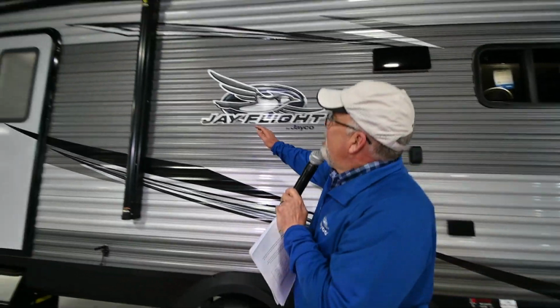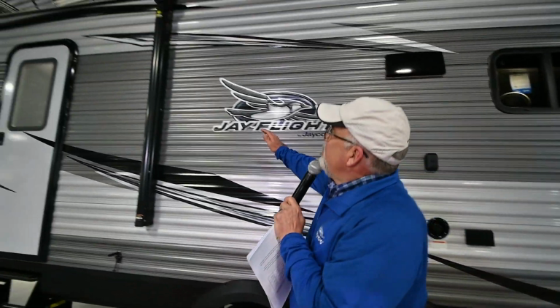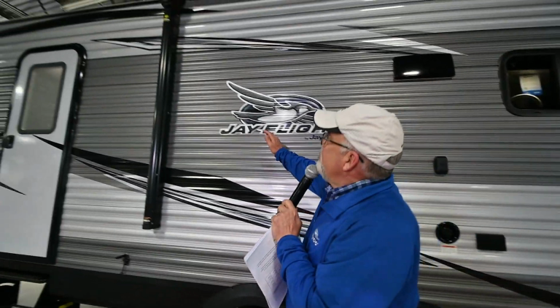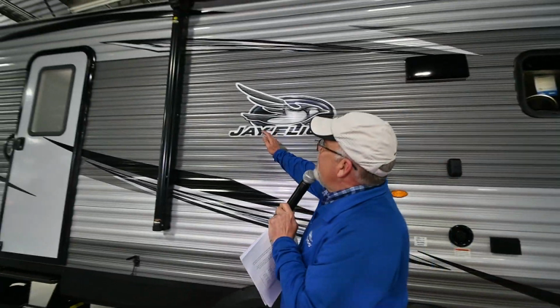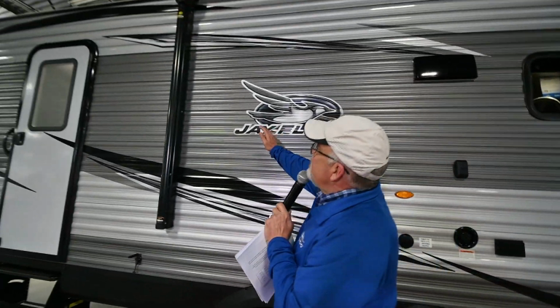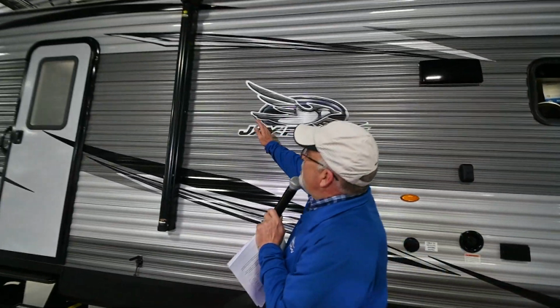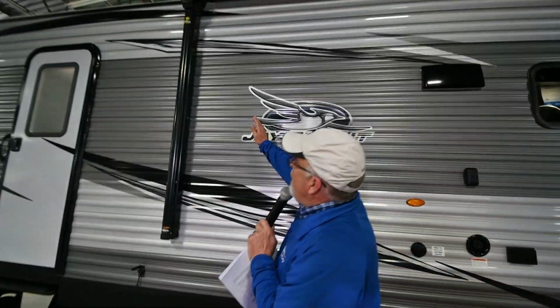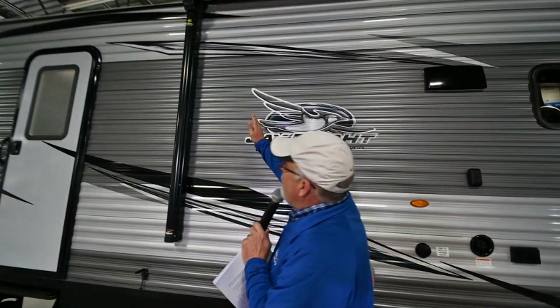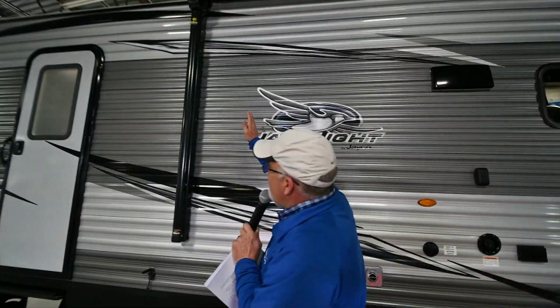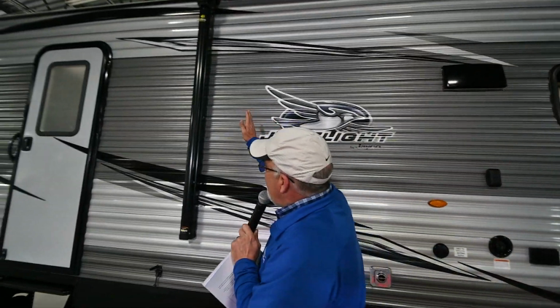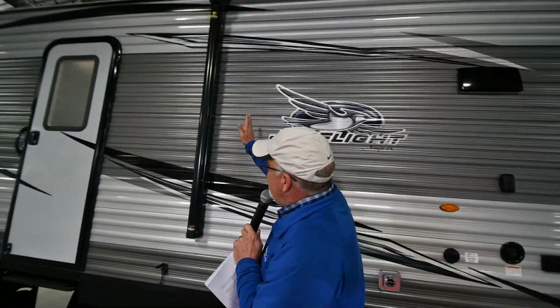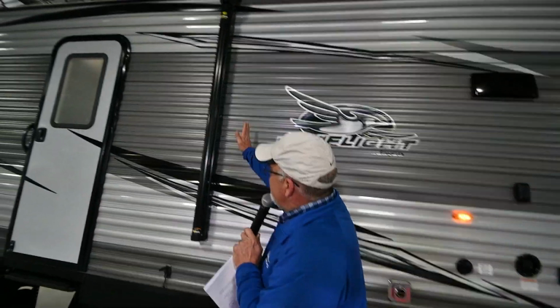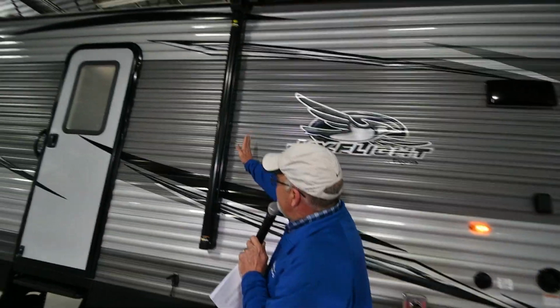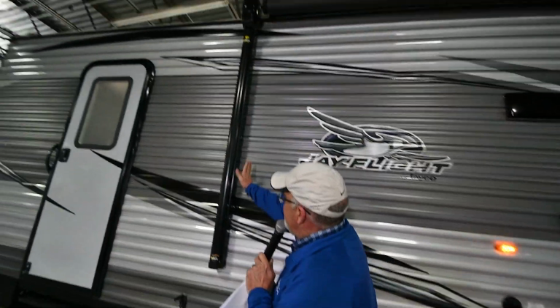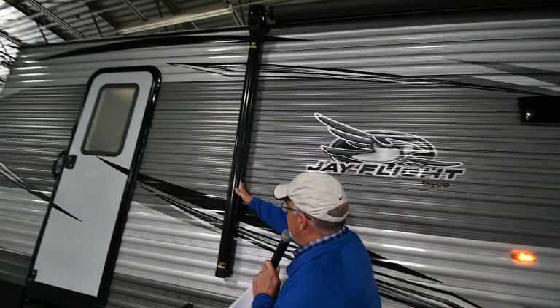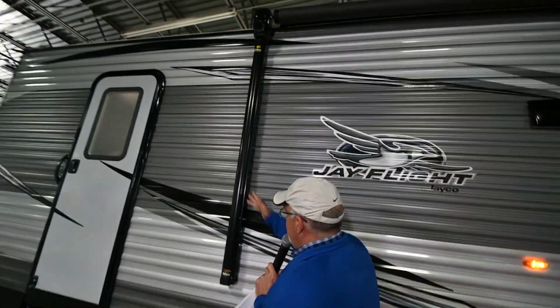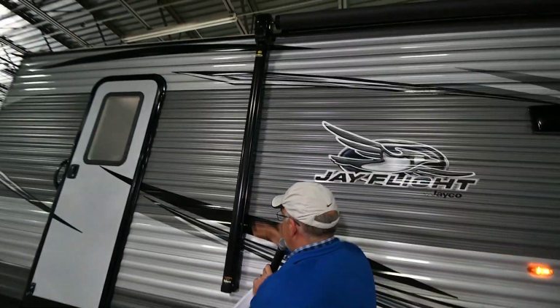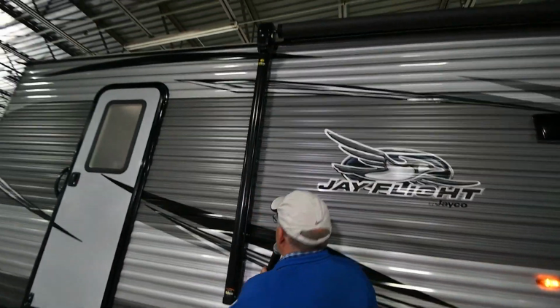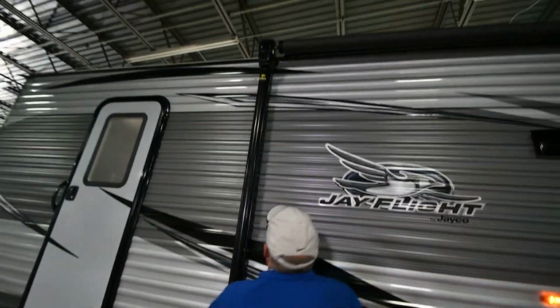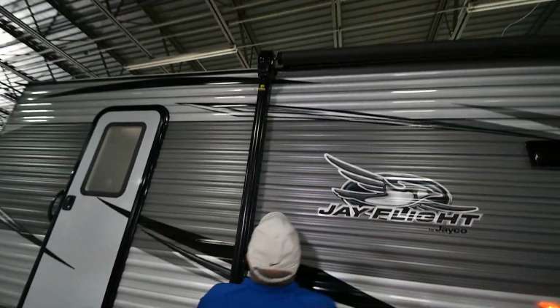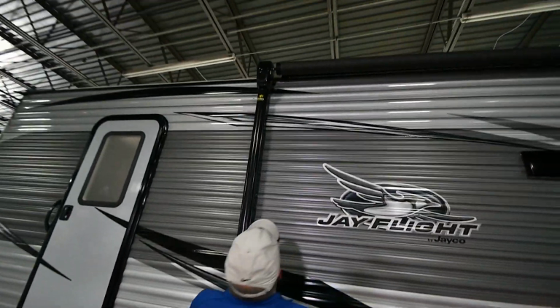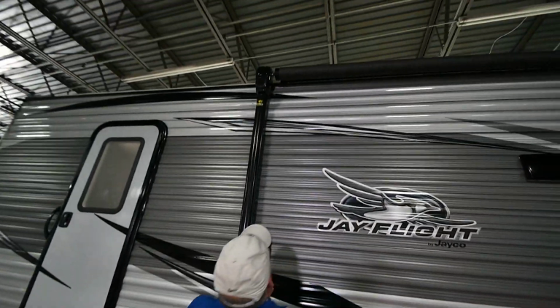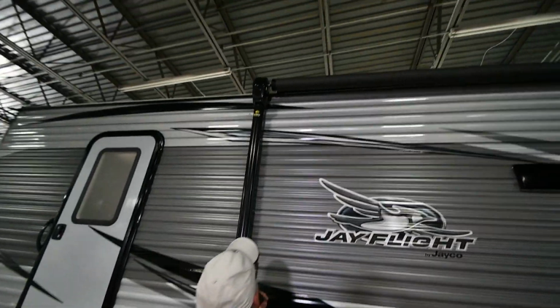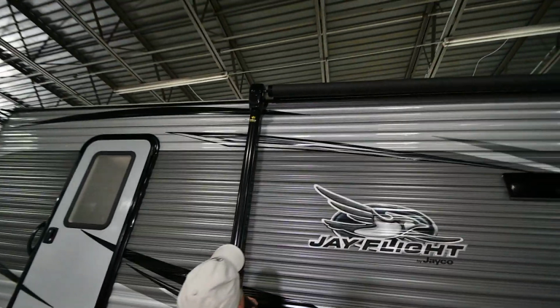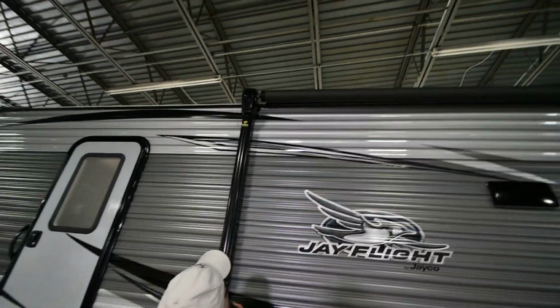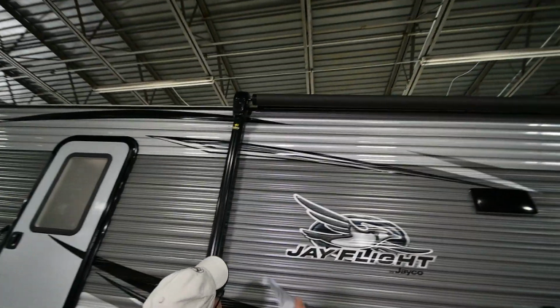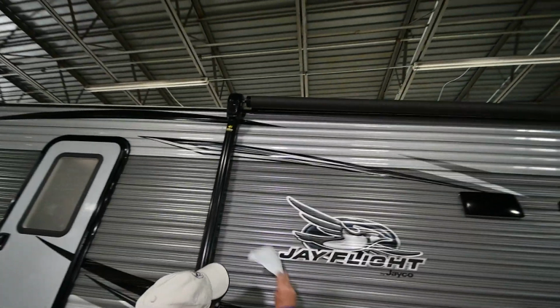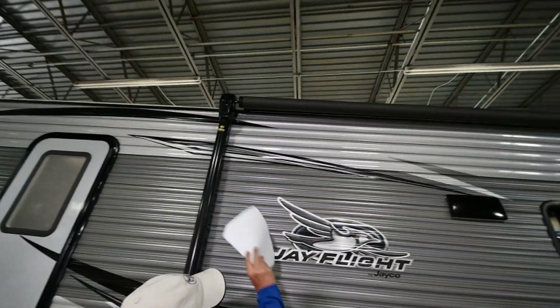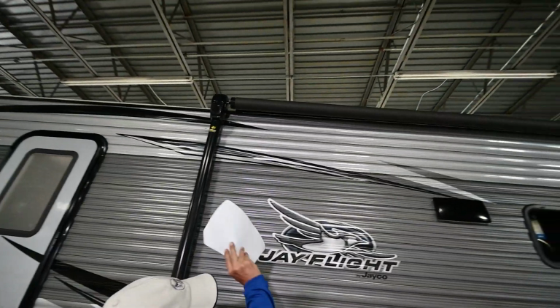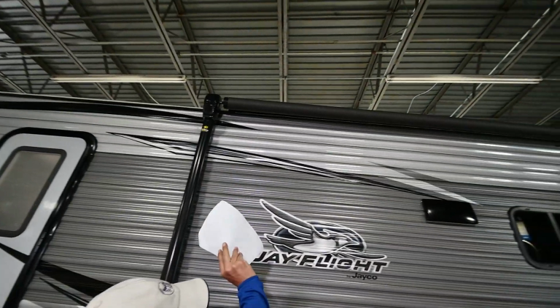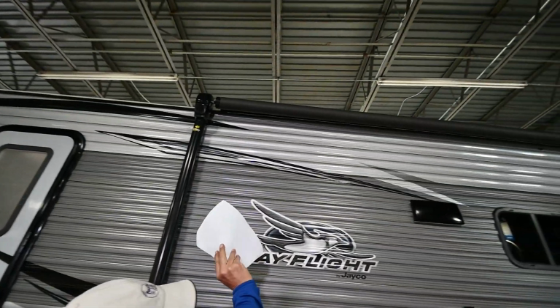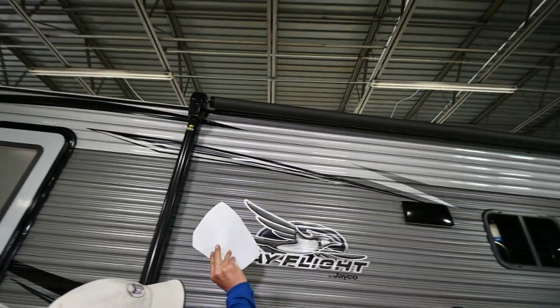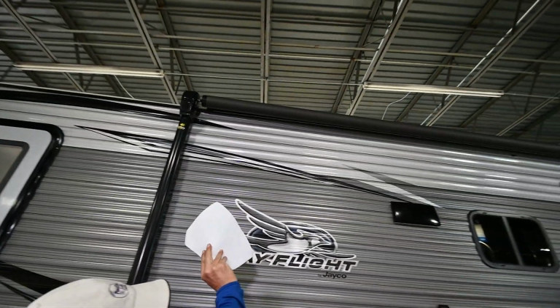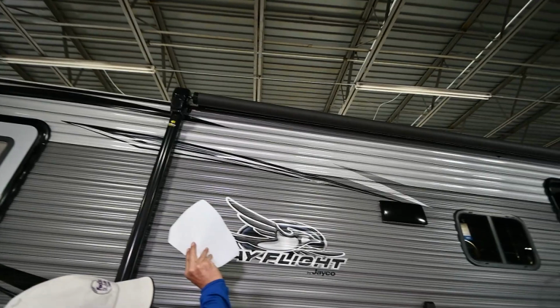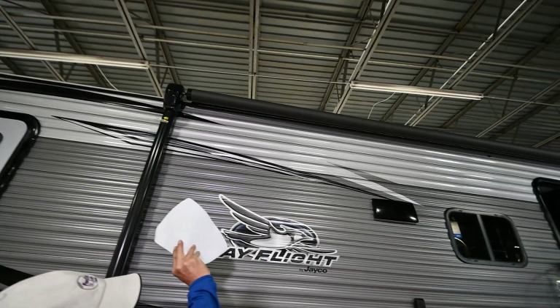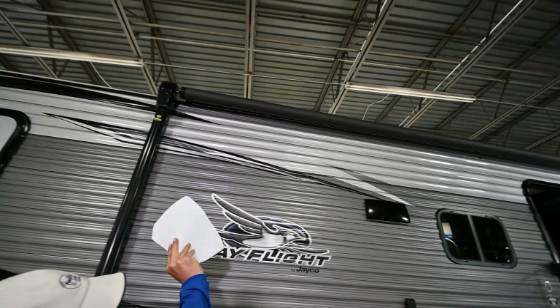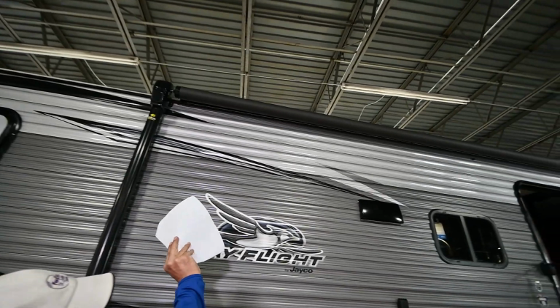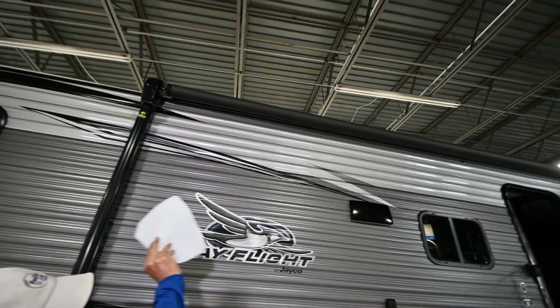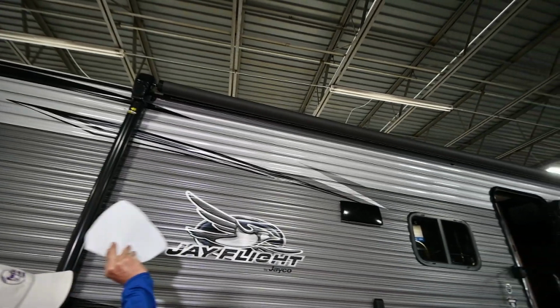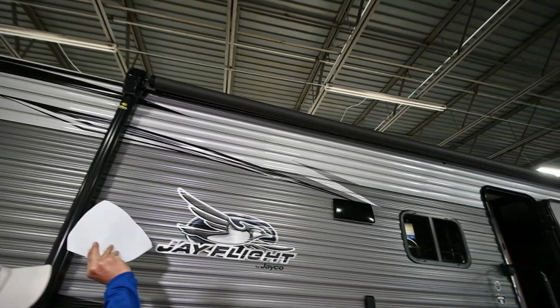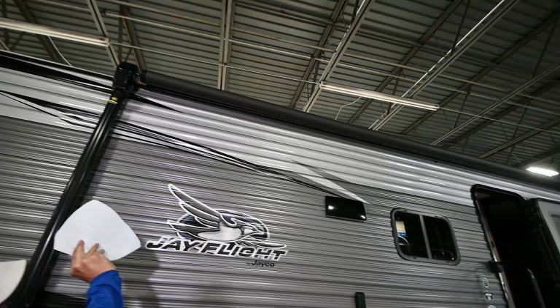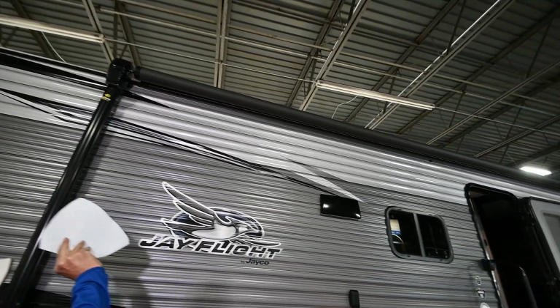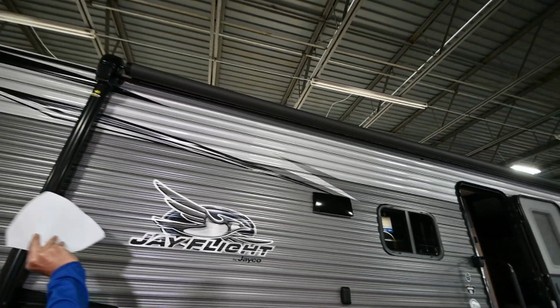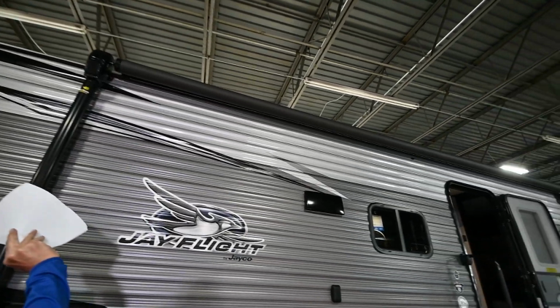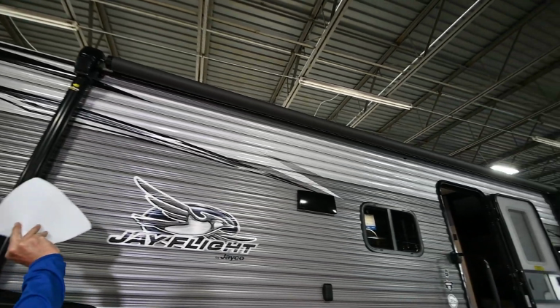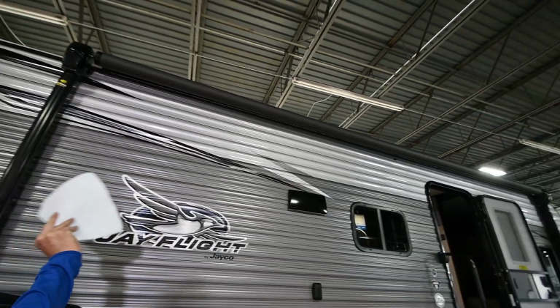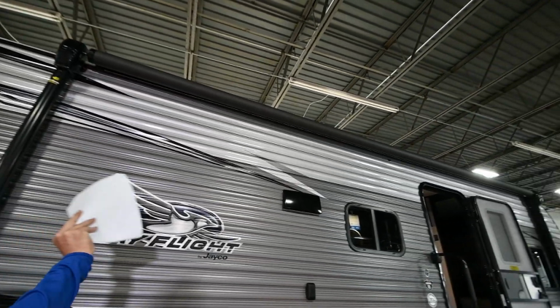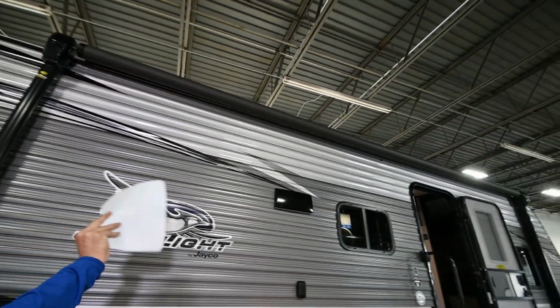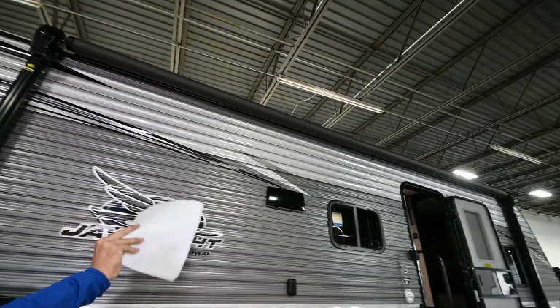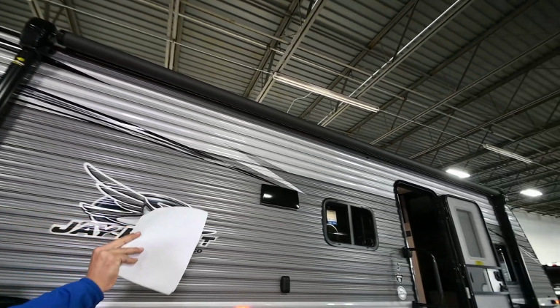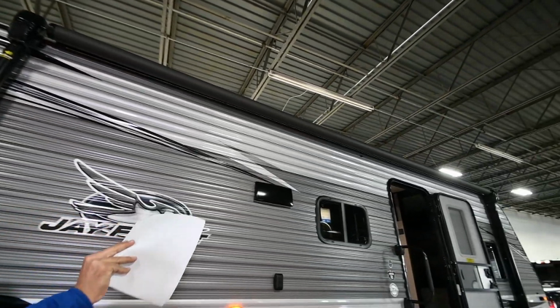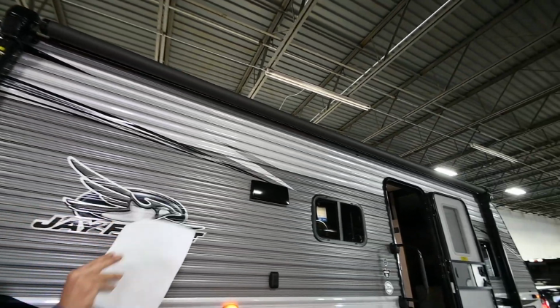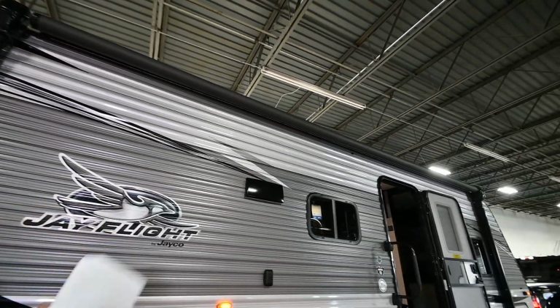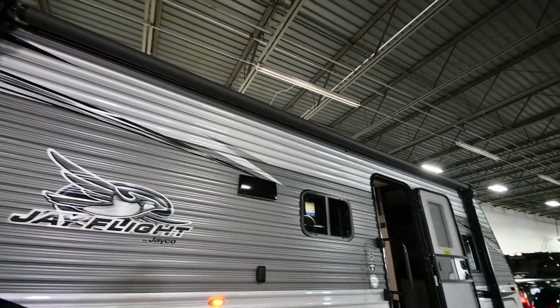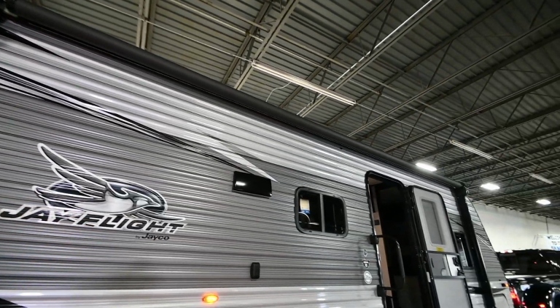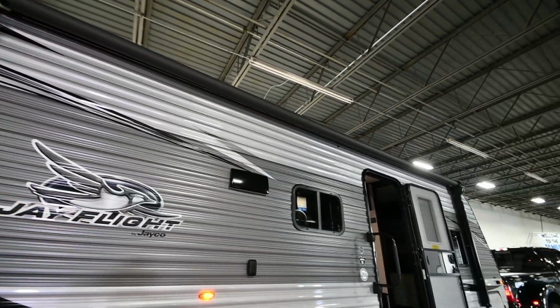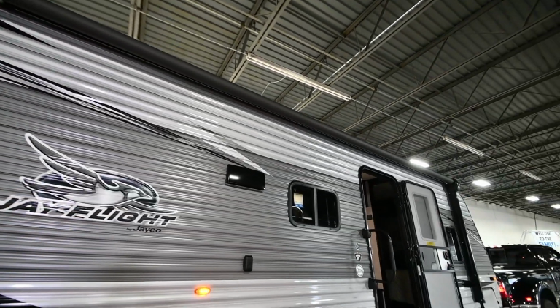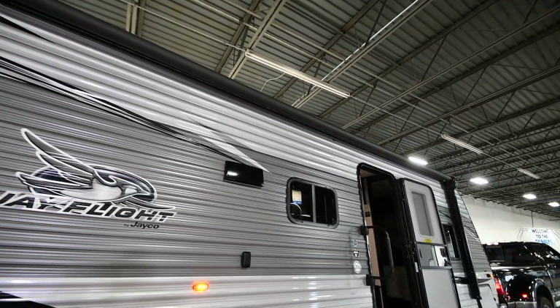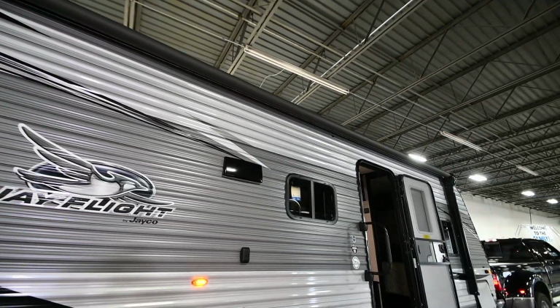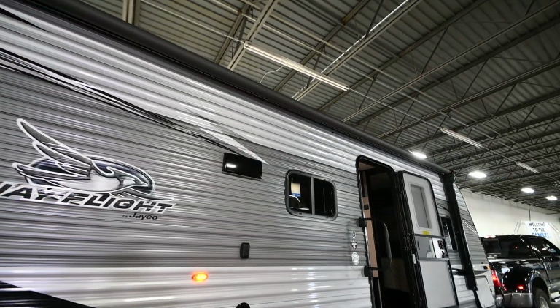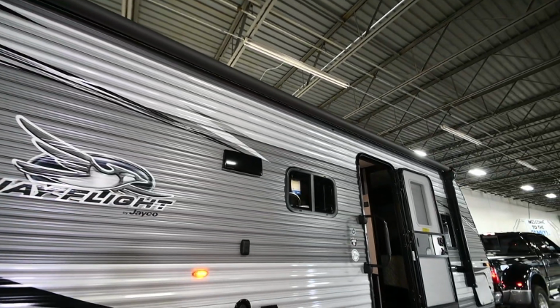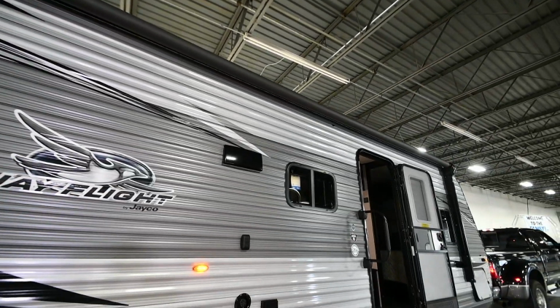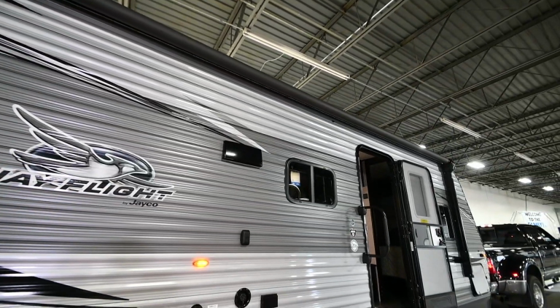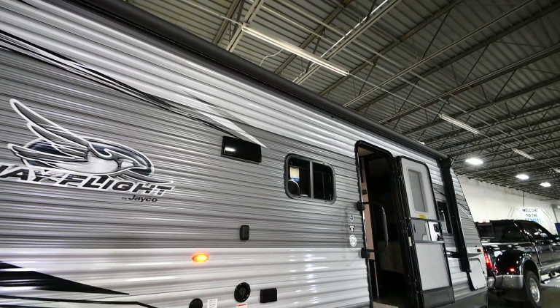You've got your power awning up here with speakers in there, and it has lights that run through there.